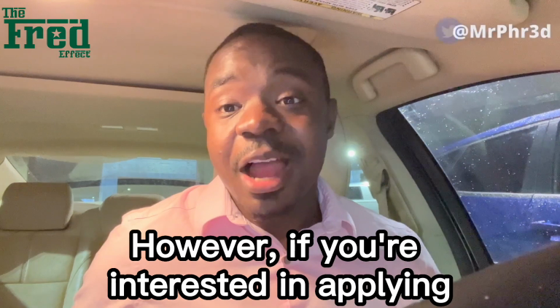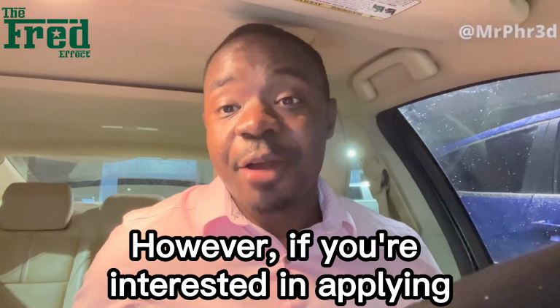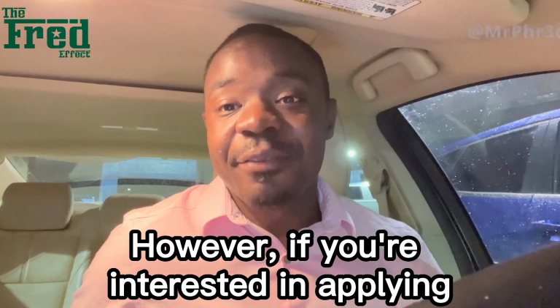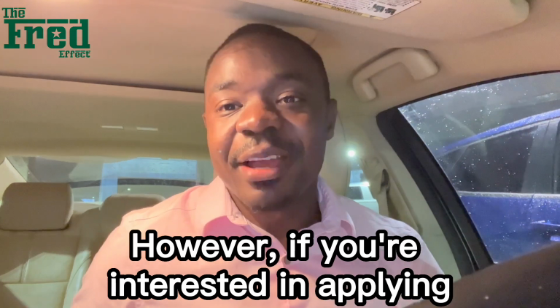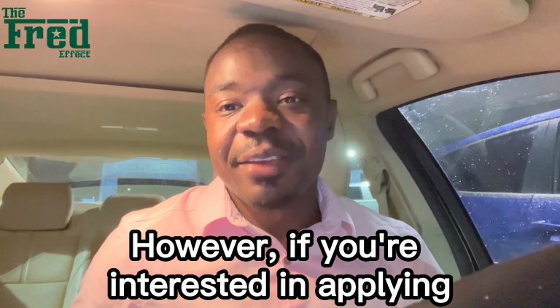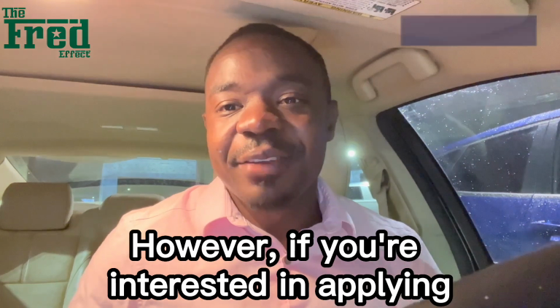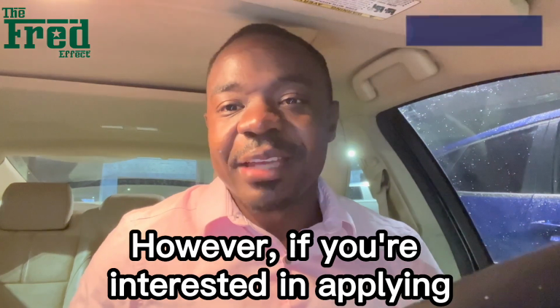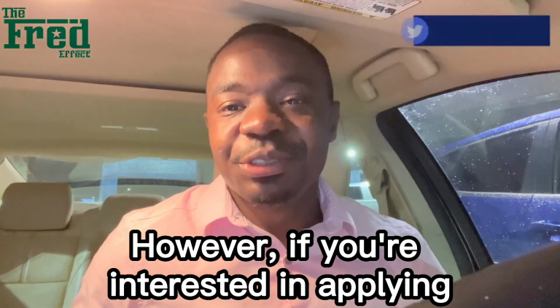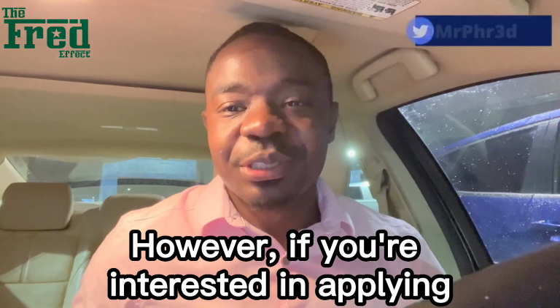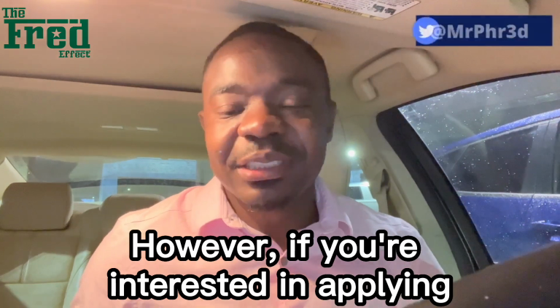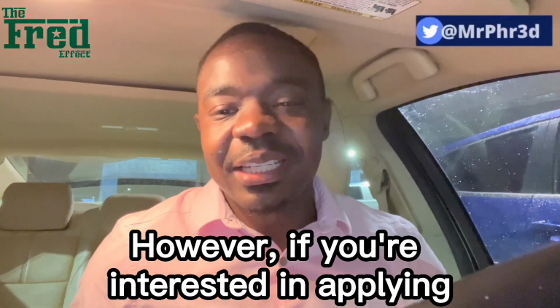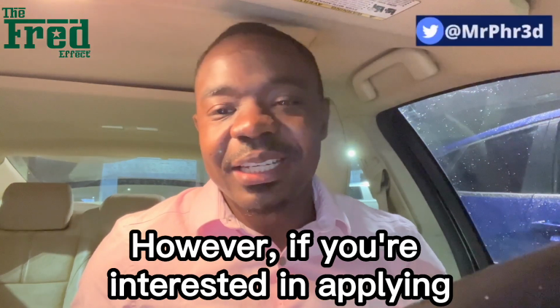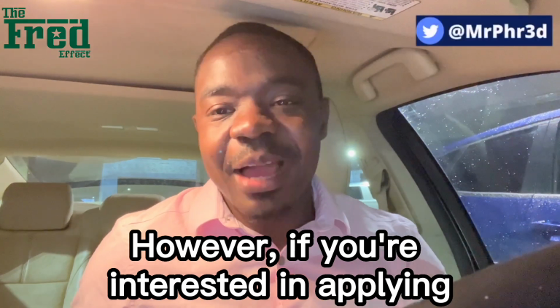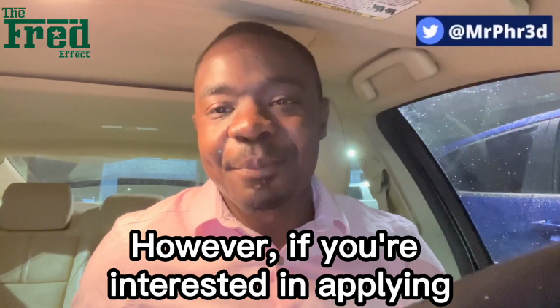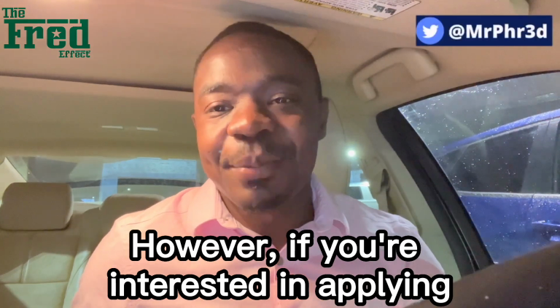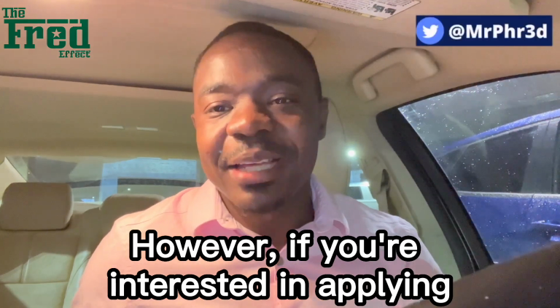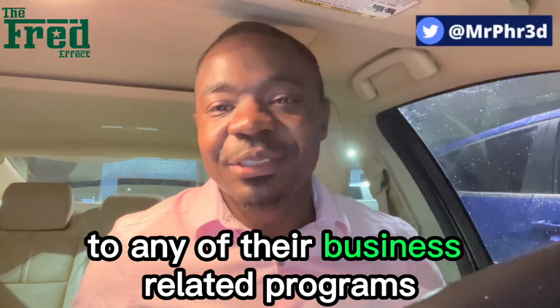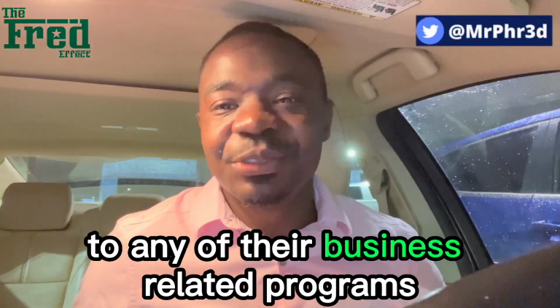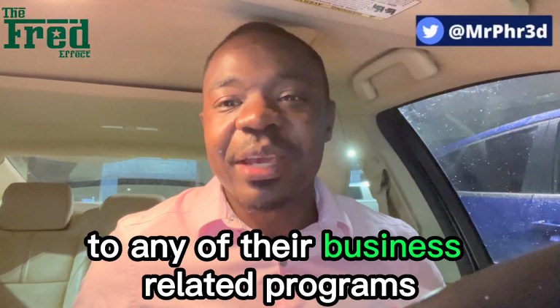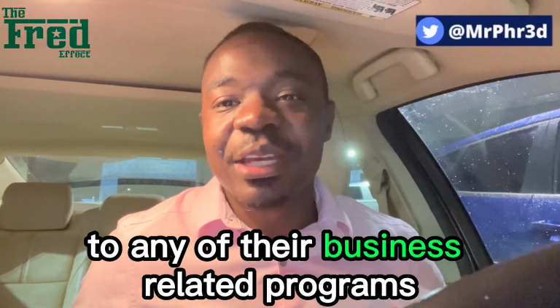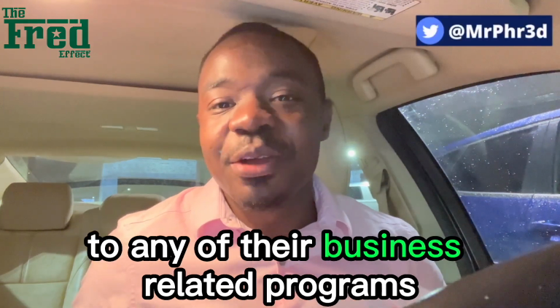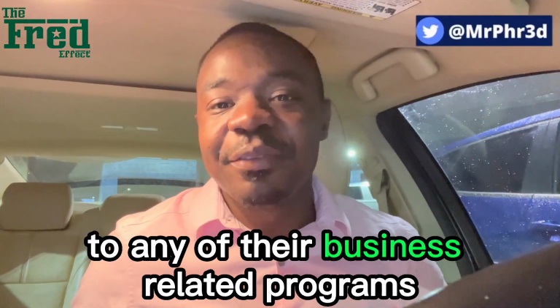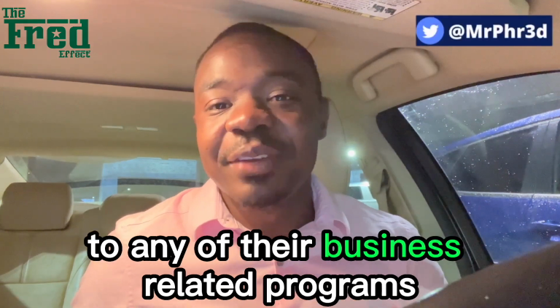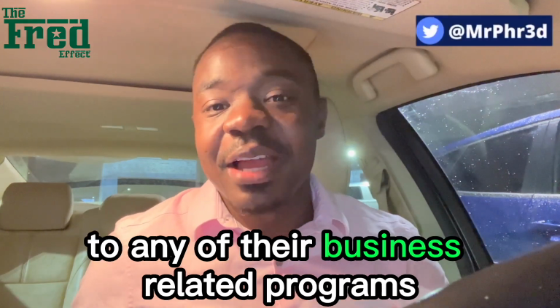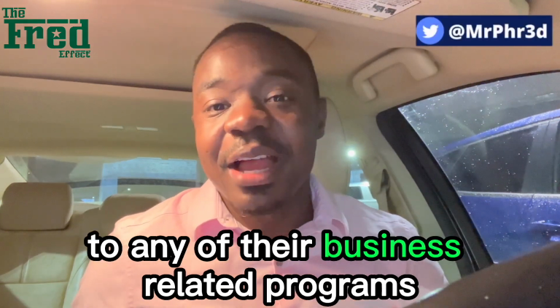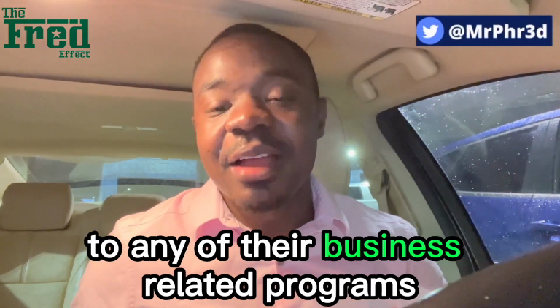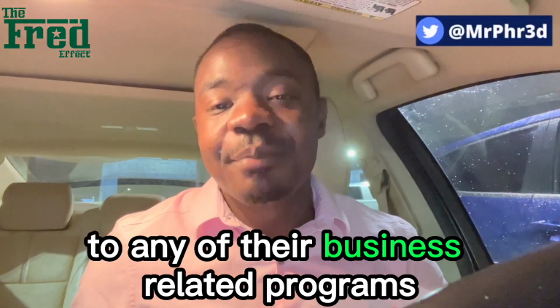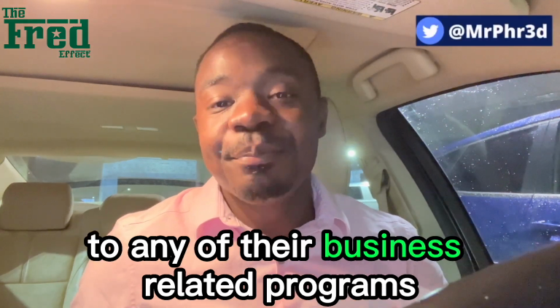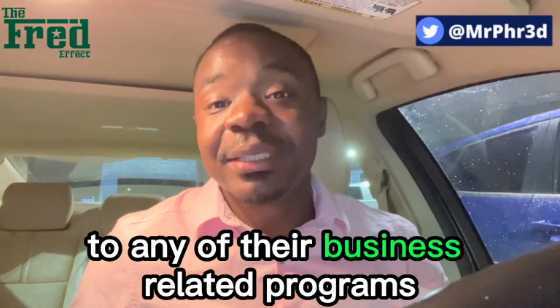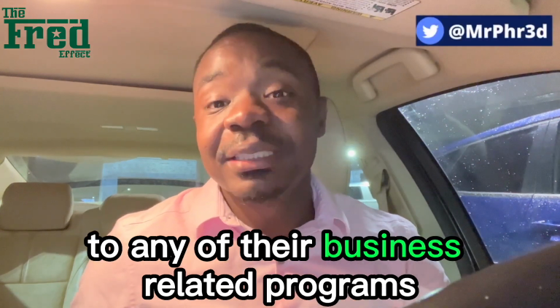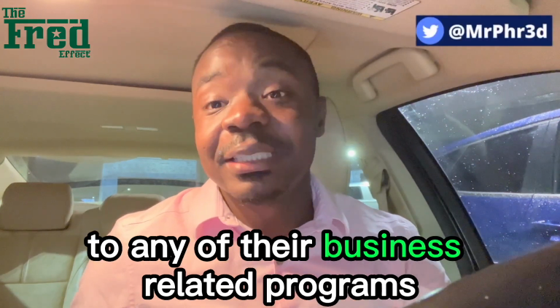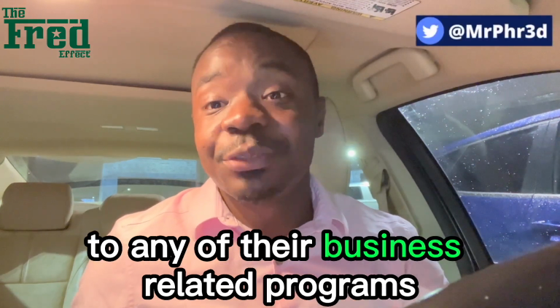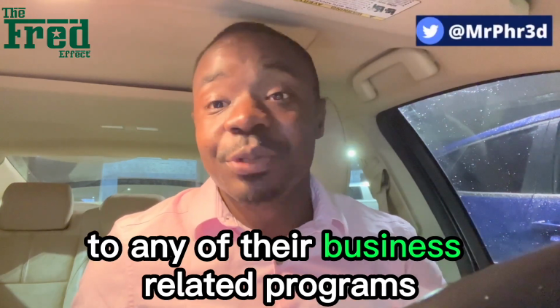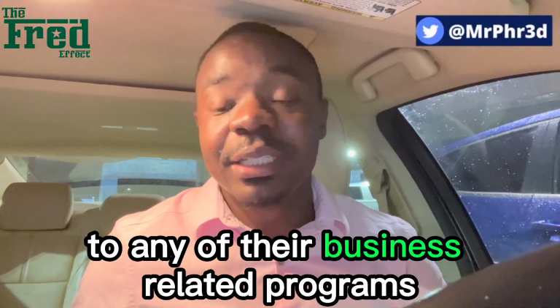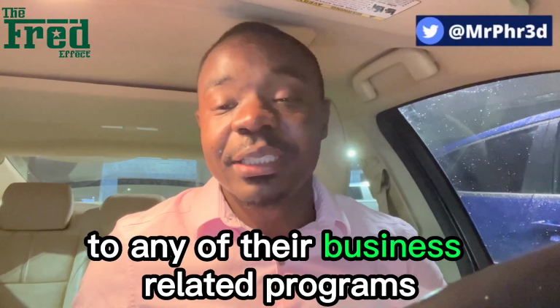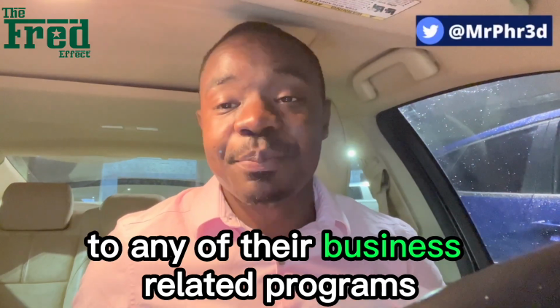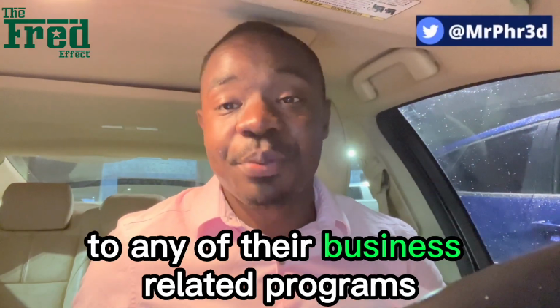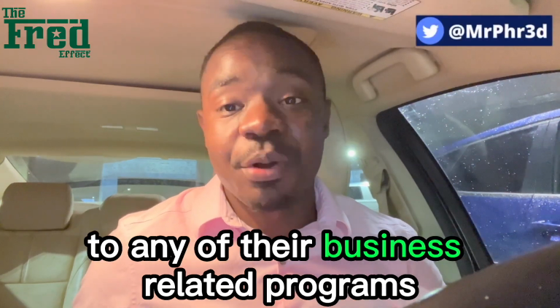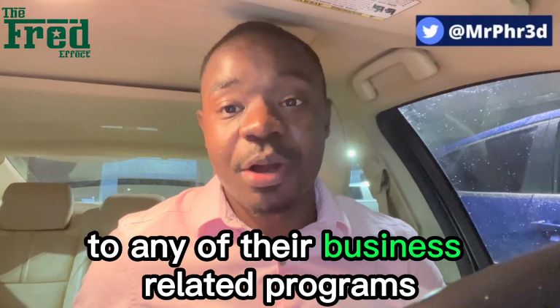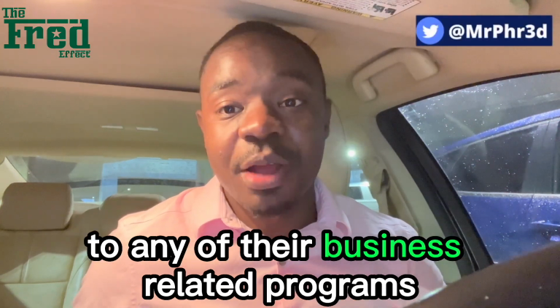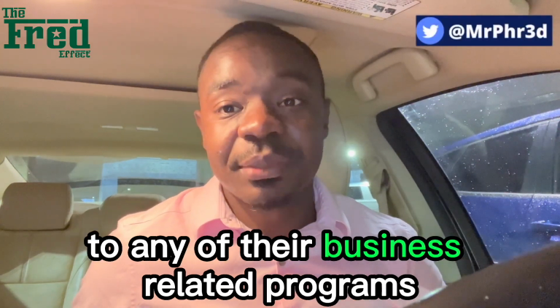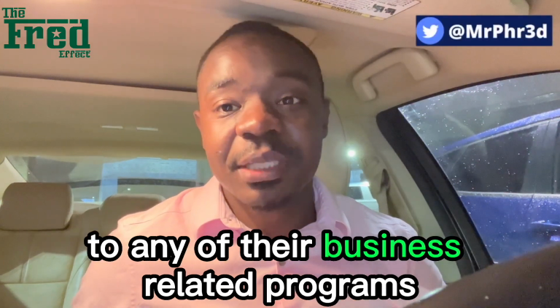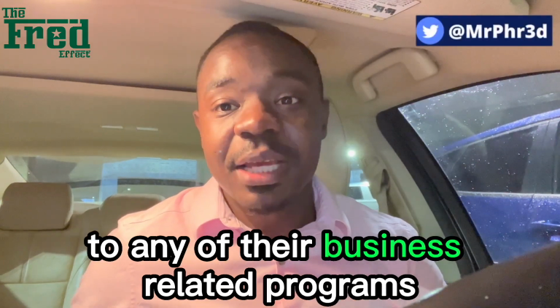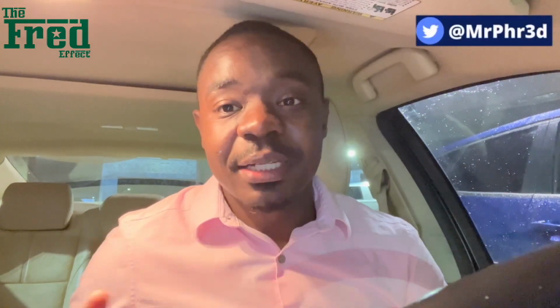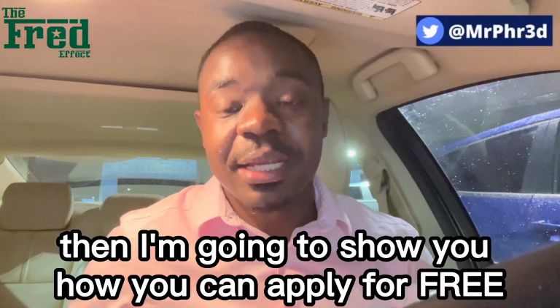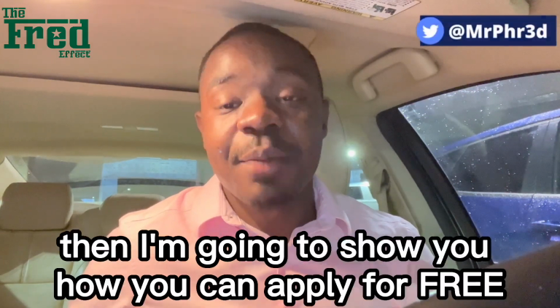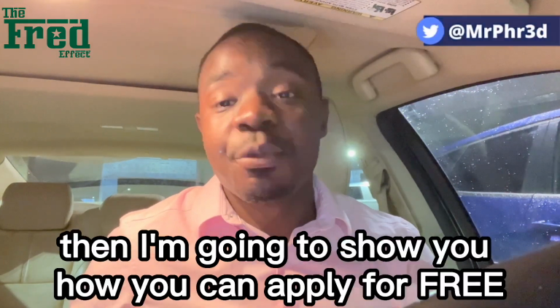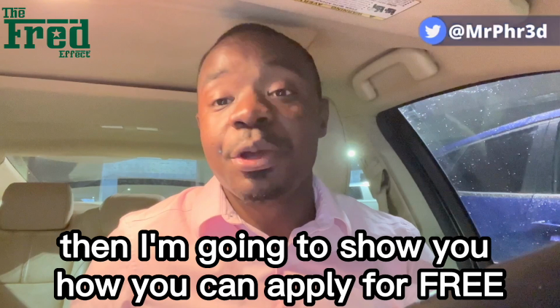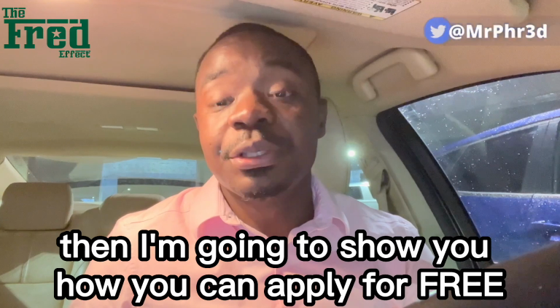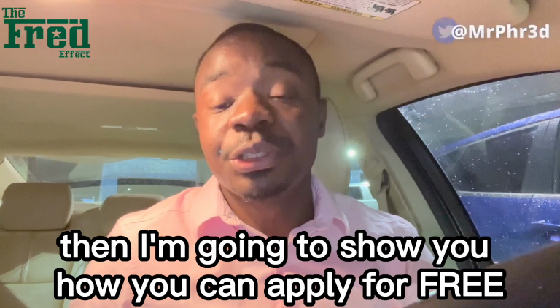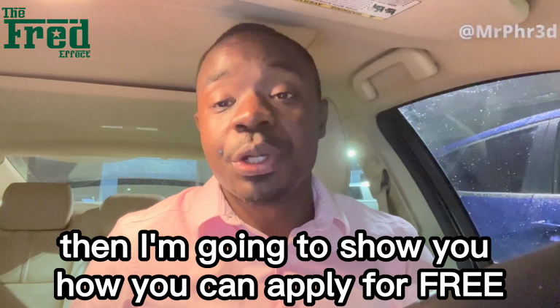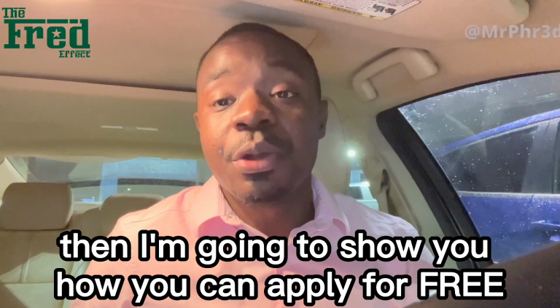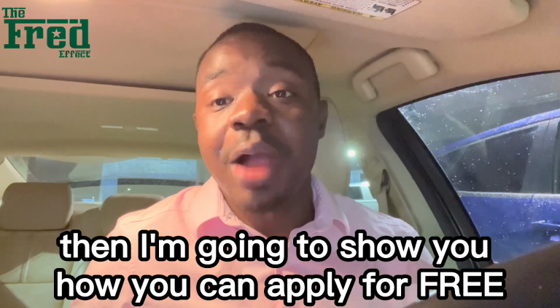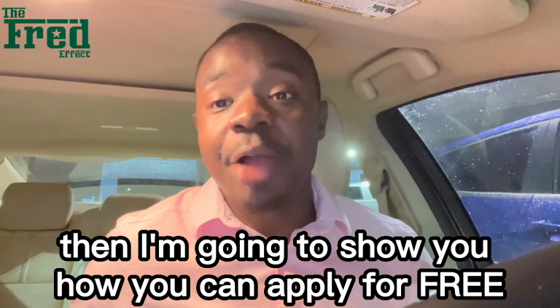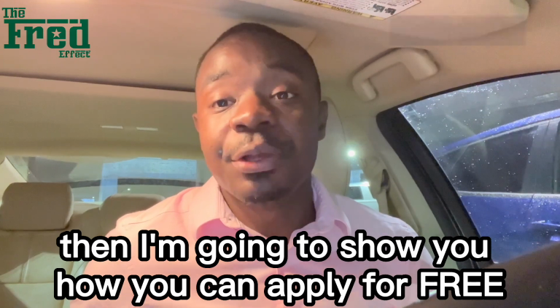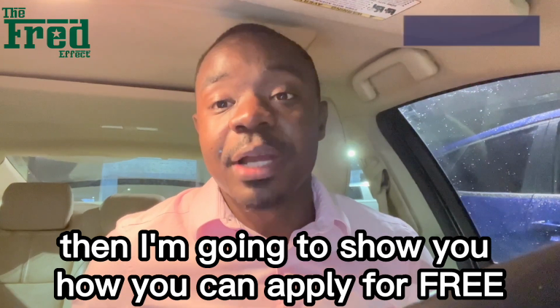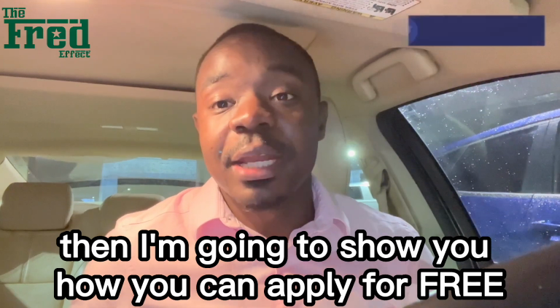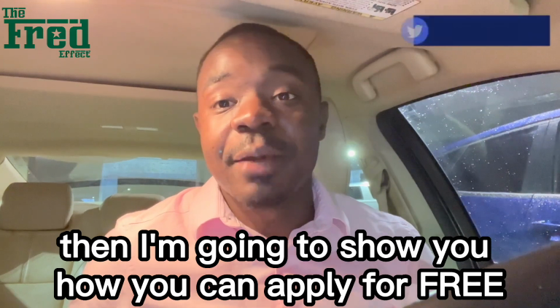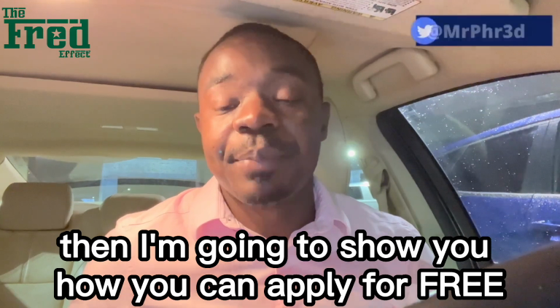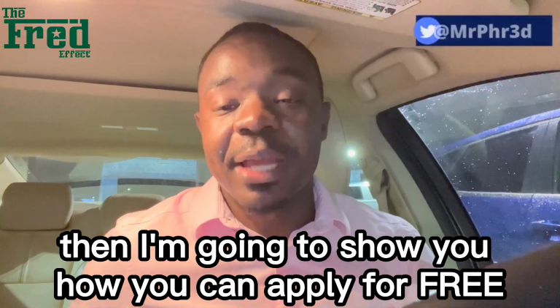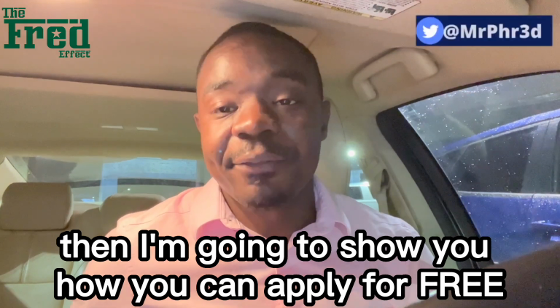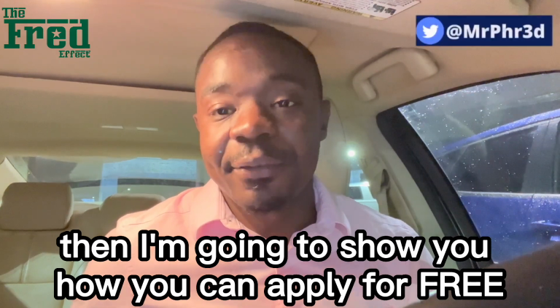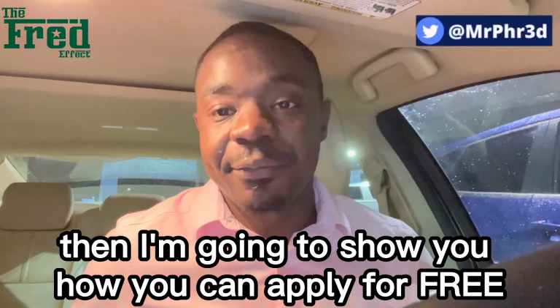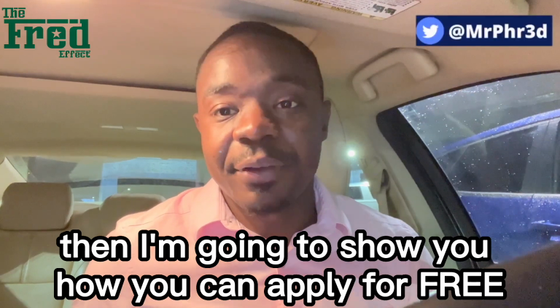However, if you're interested in applying to any of their business-related programs, then I'm going to show you how you can apply for free.